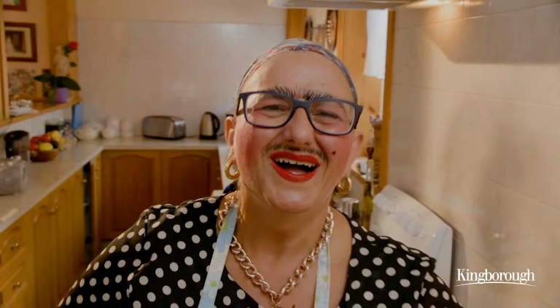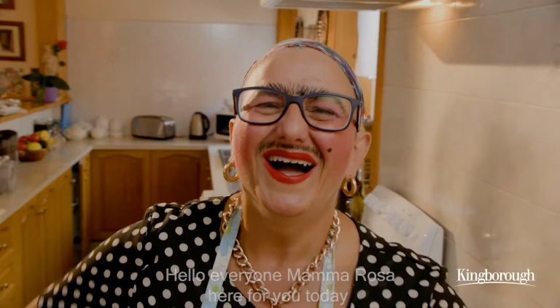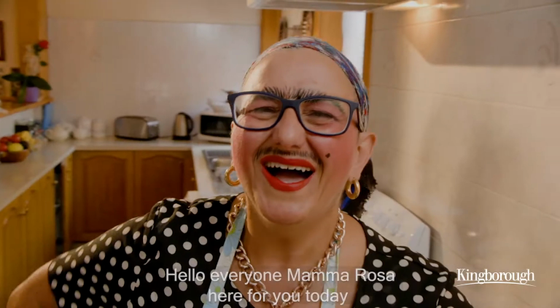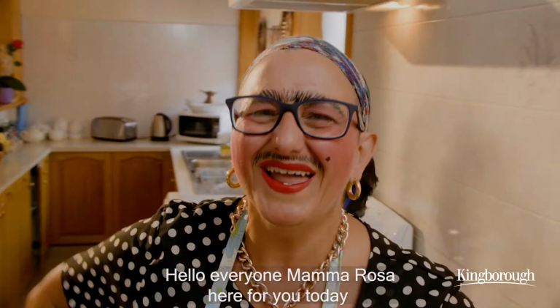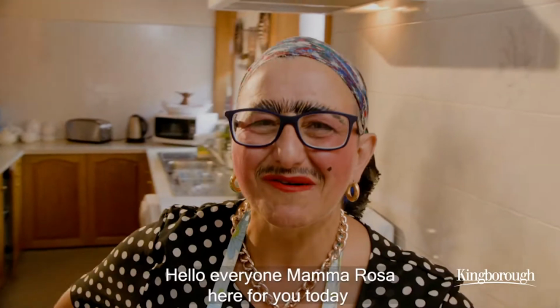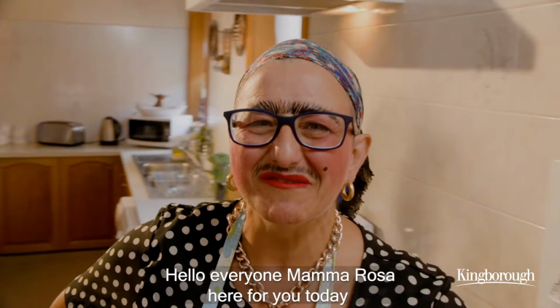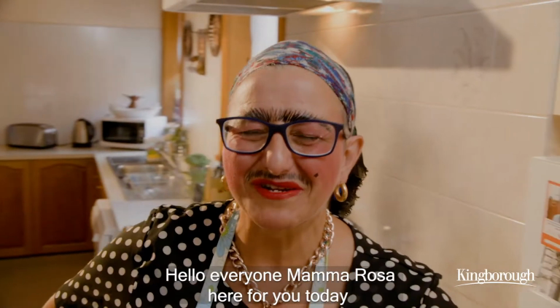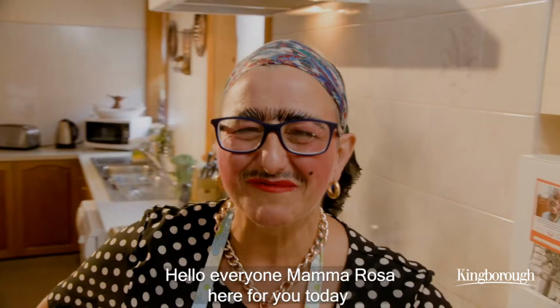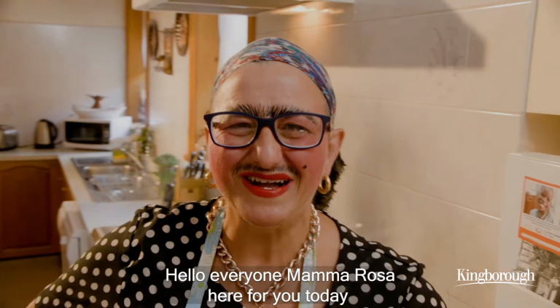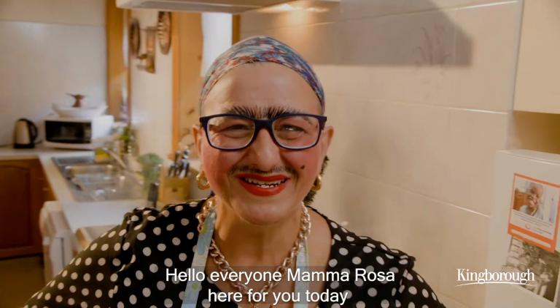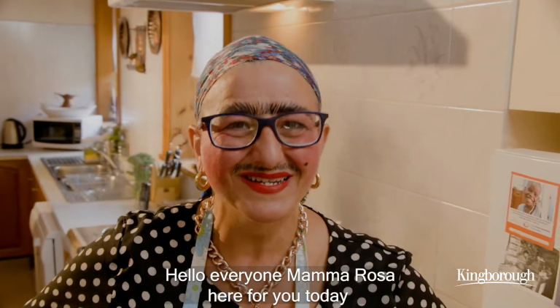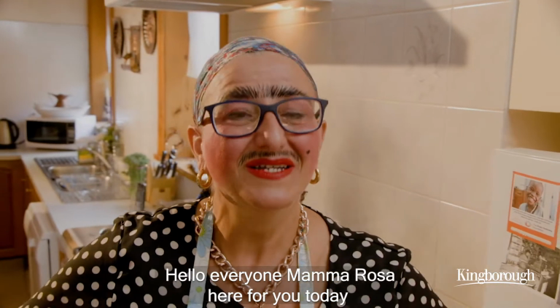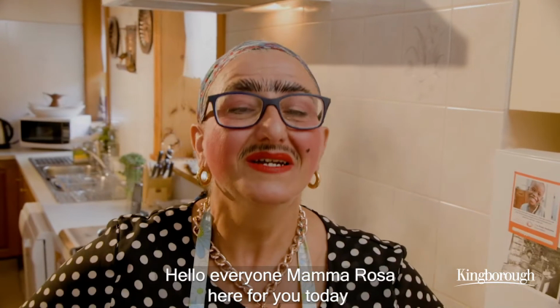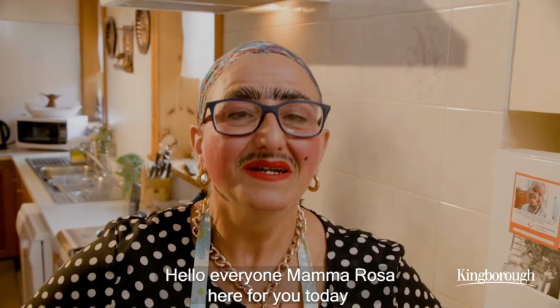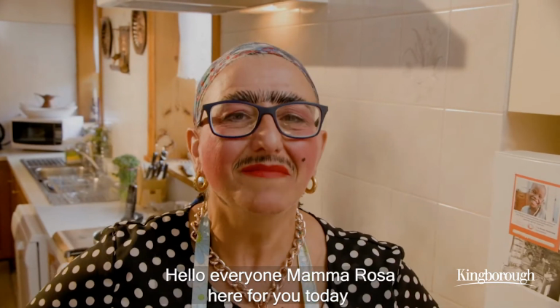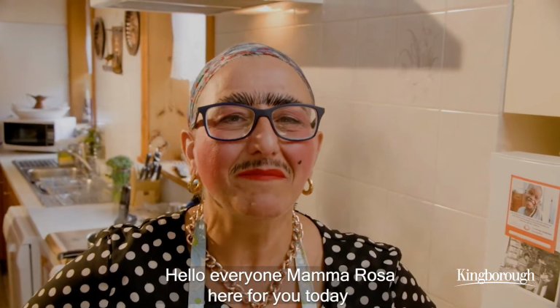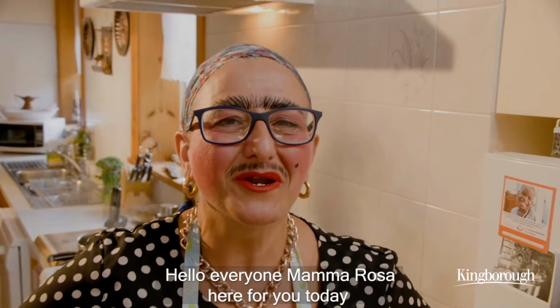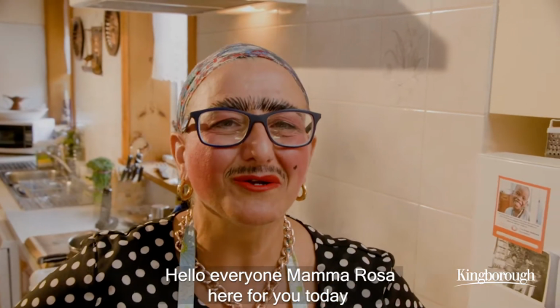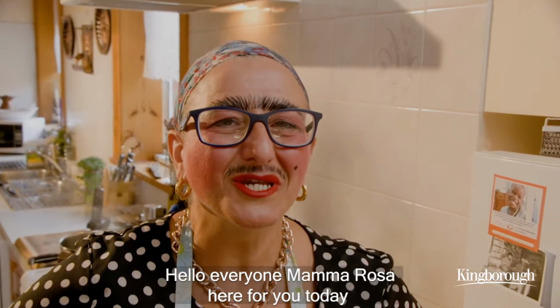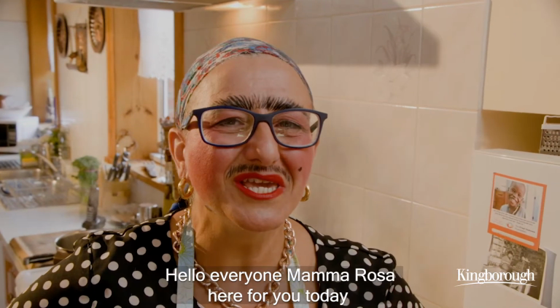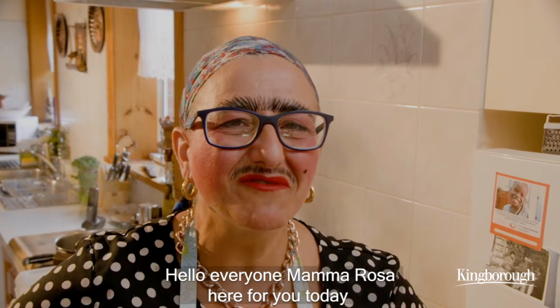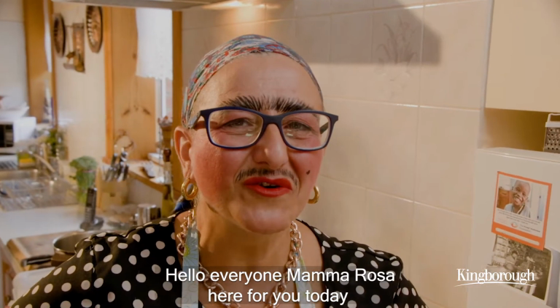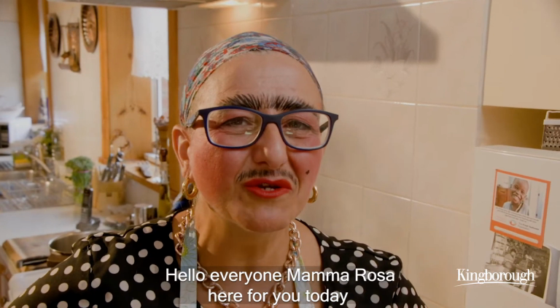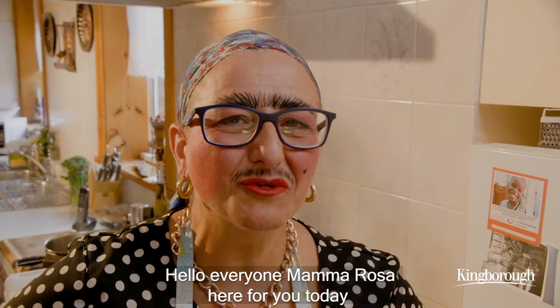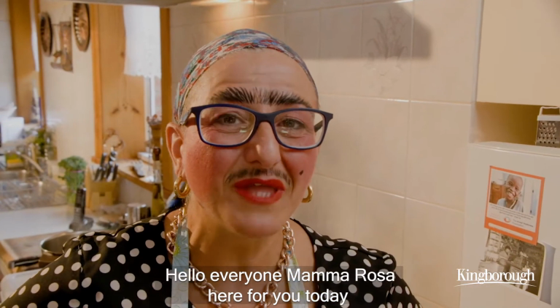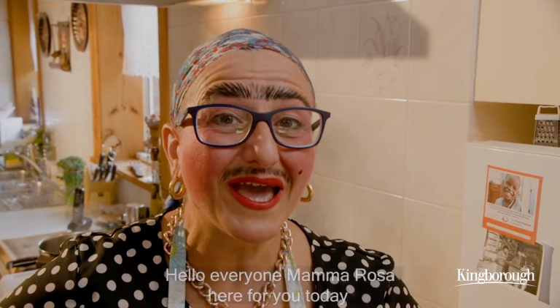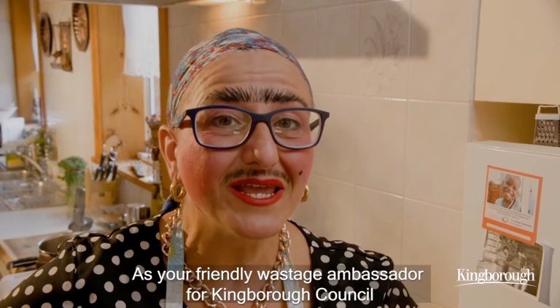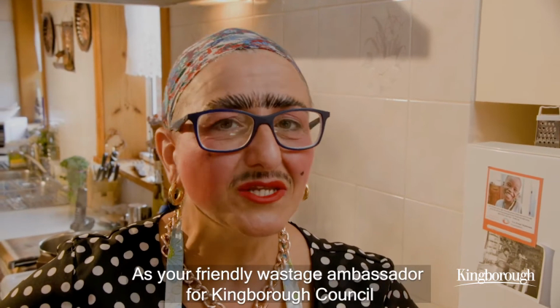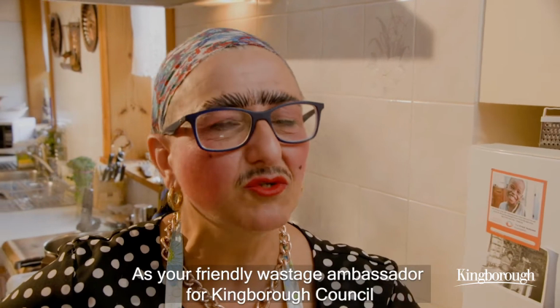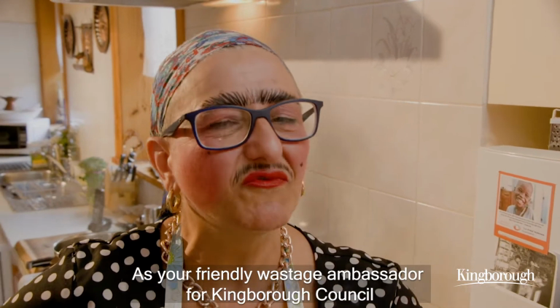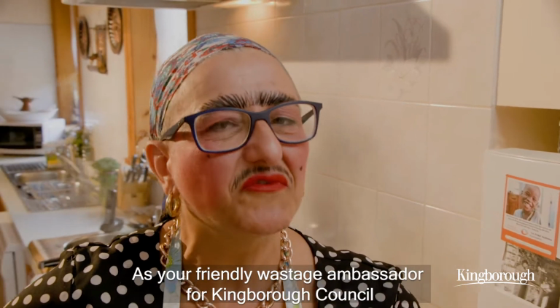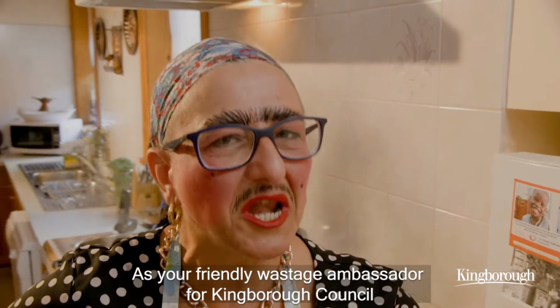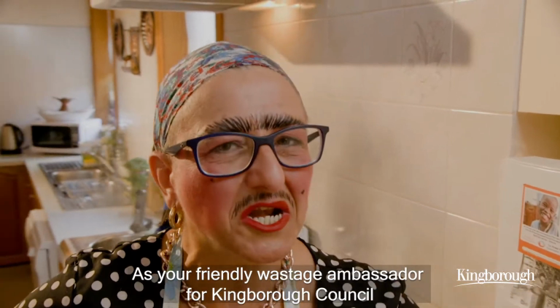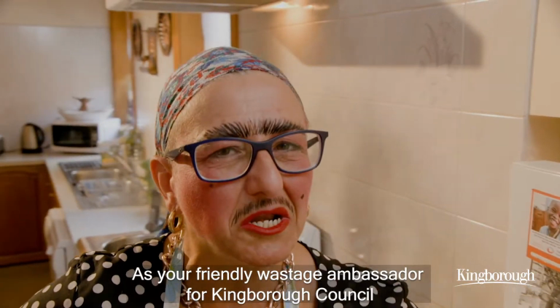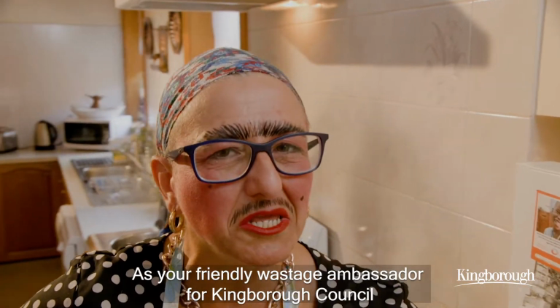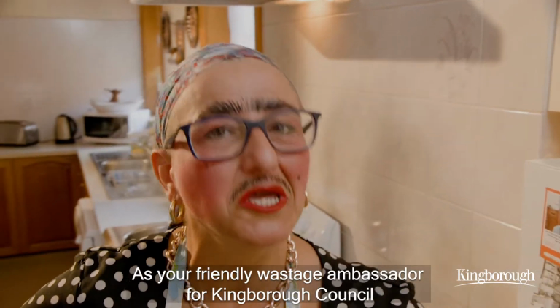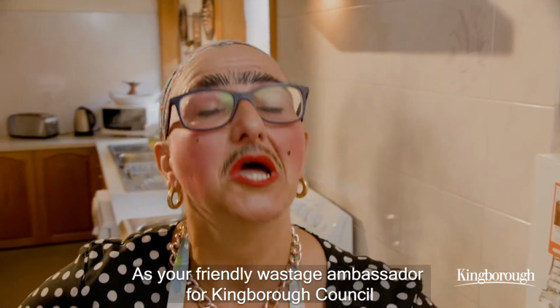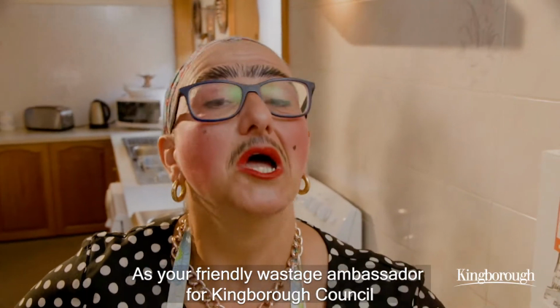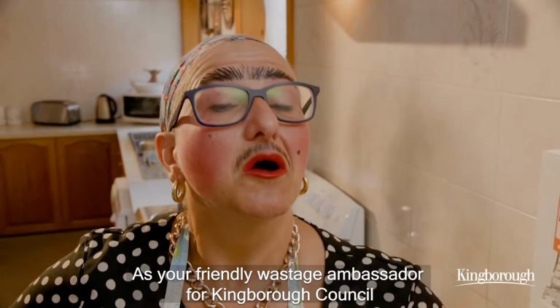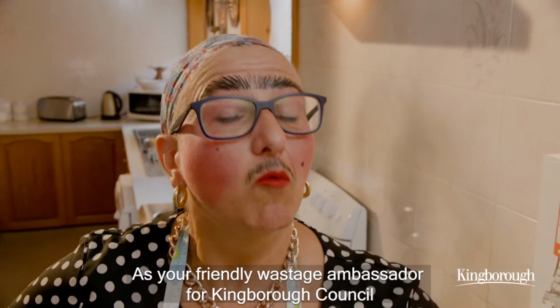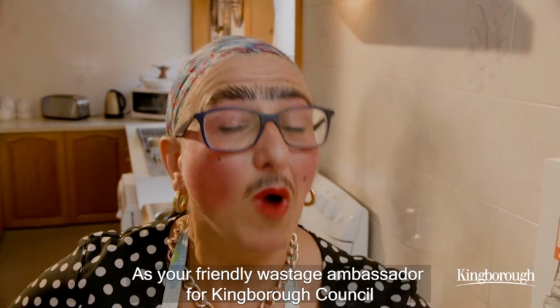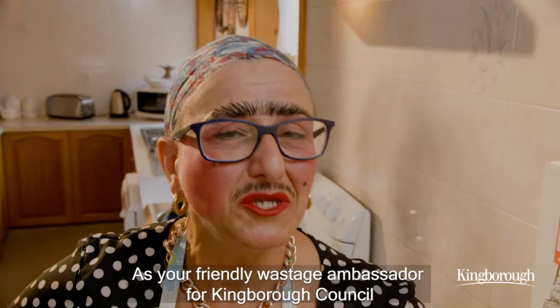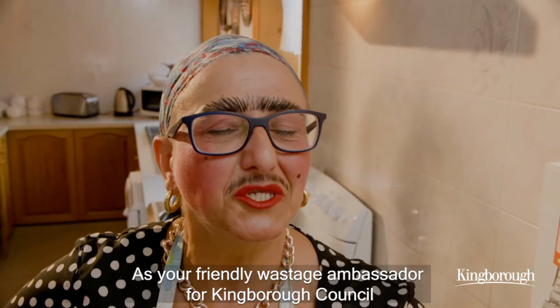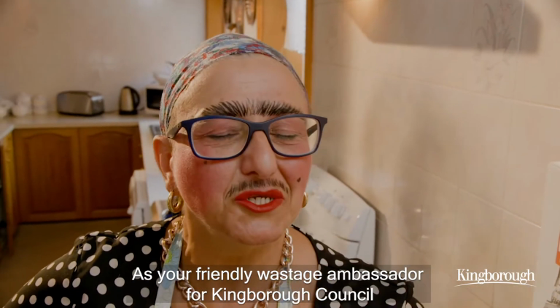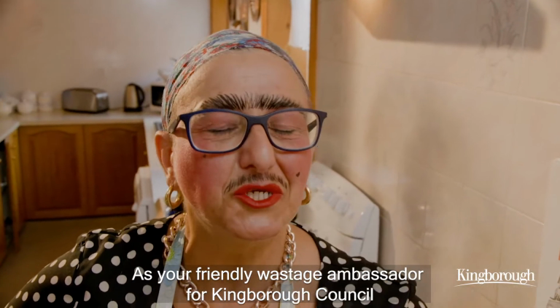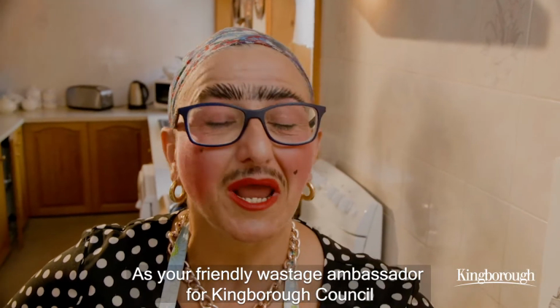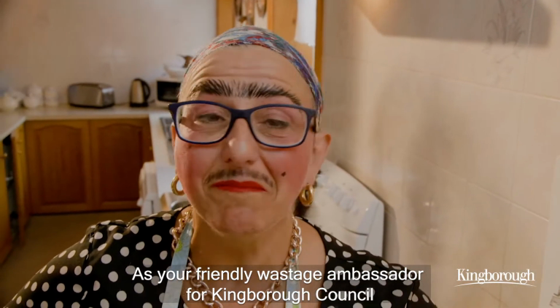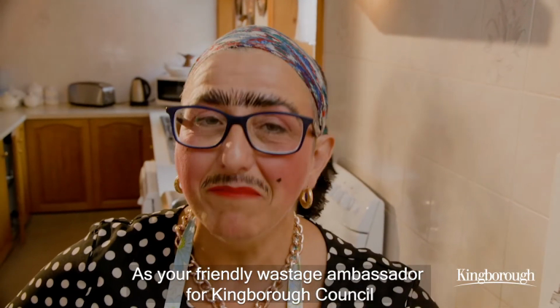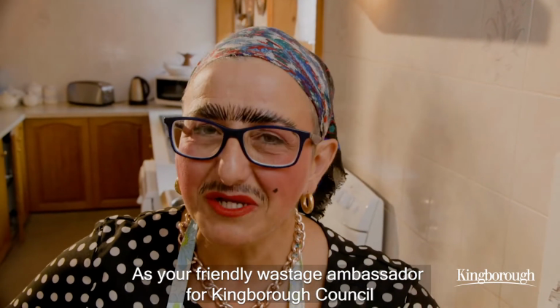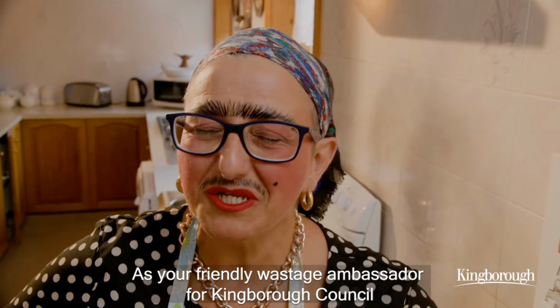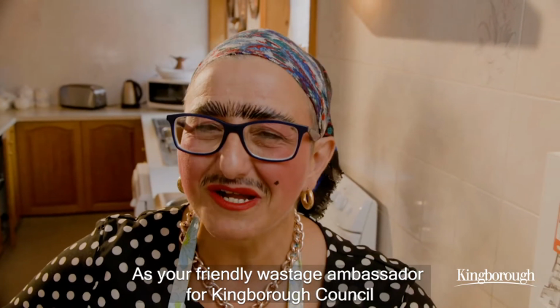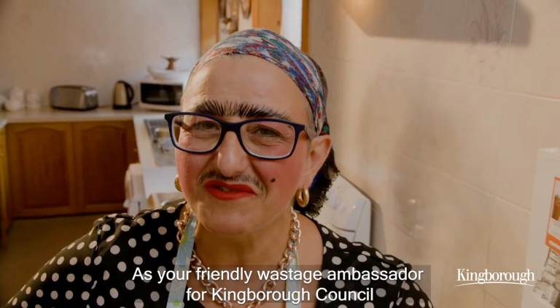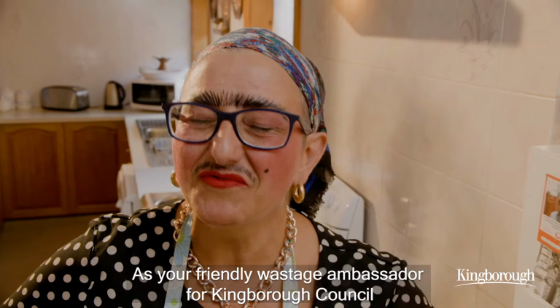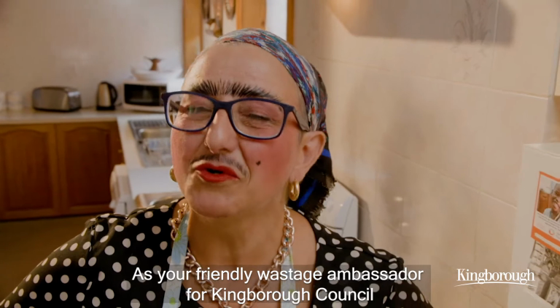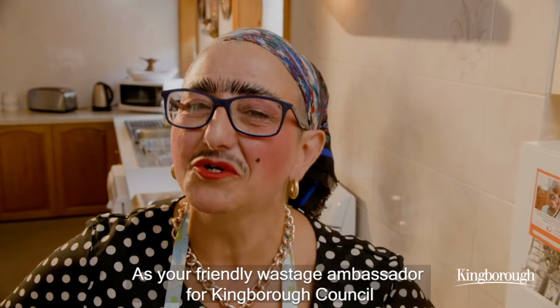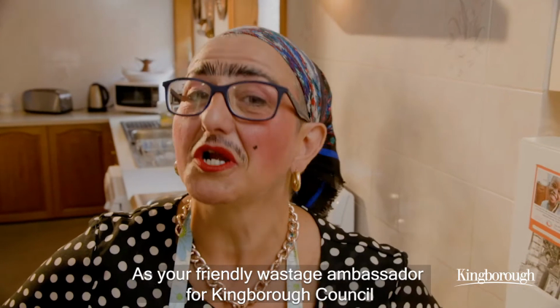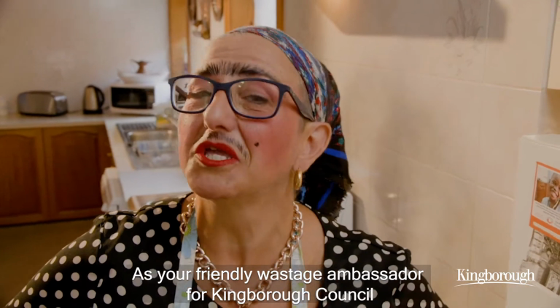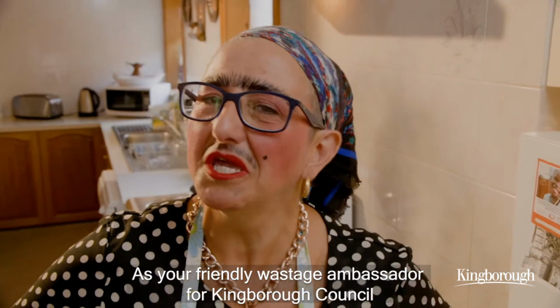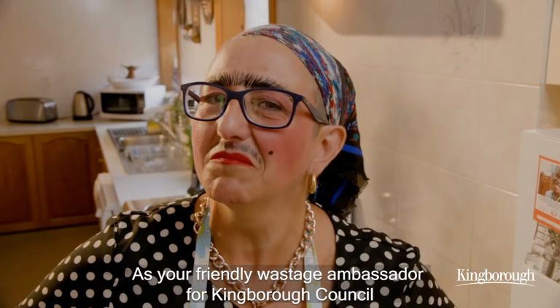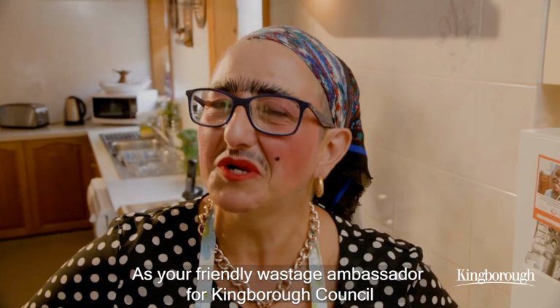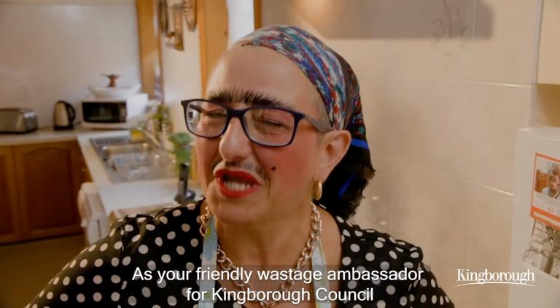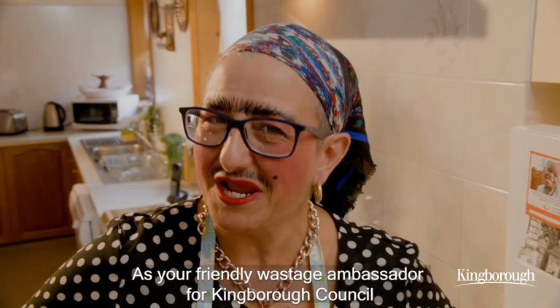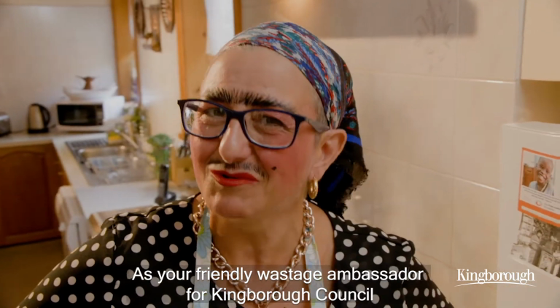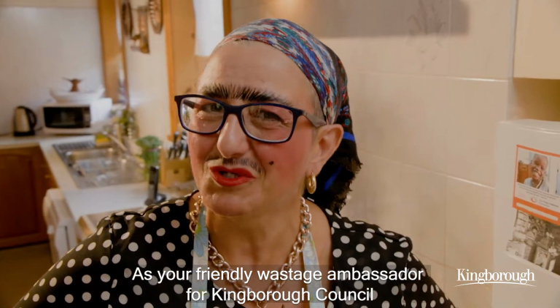Hello everyone! Mamma Rosa here for you today as your friendly wastage ambassador for Kingbra Council.